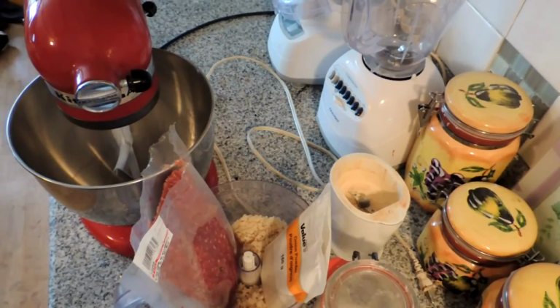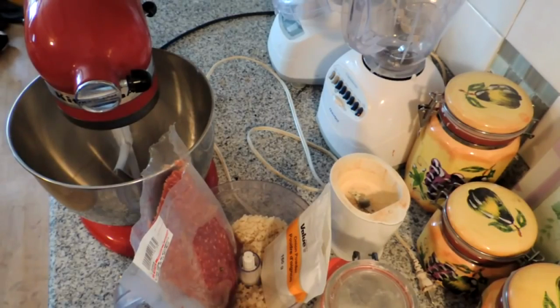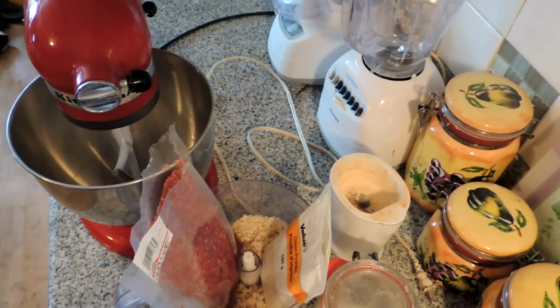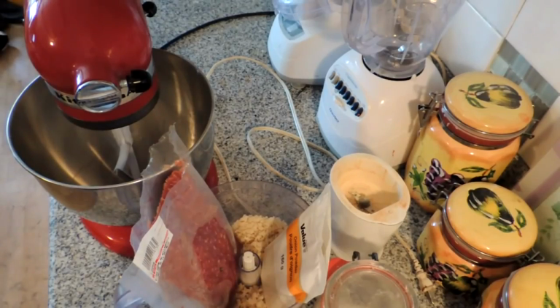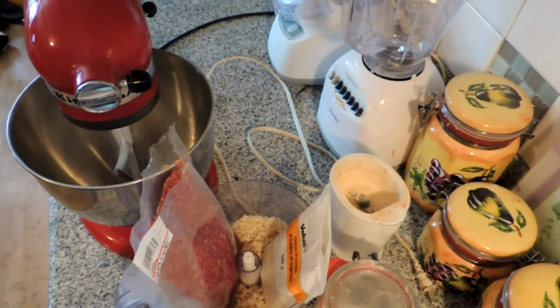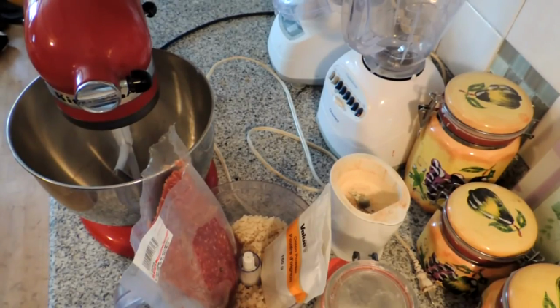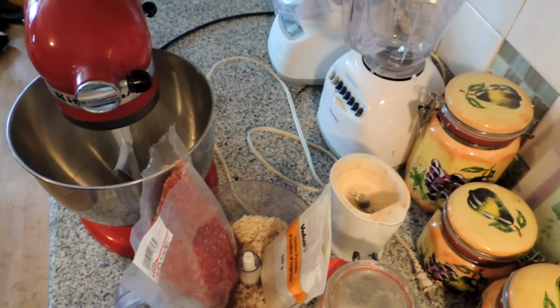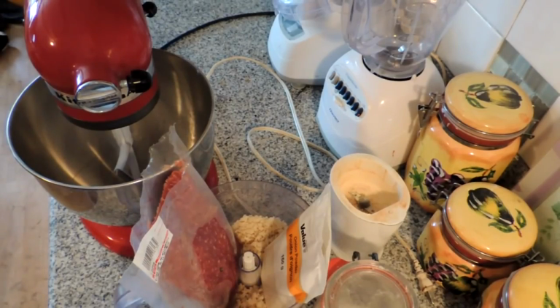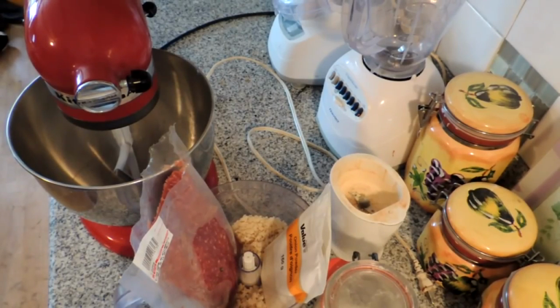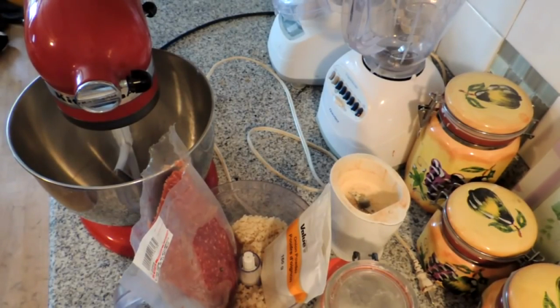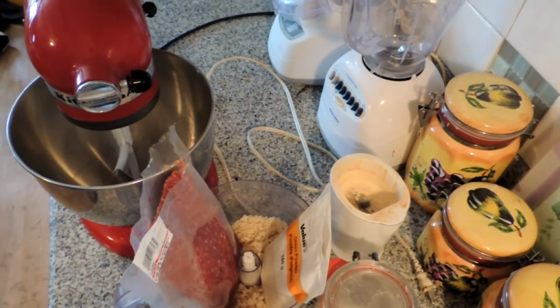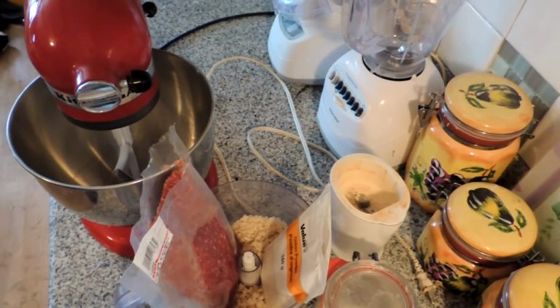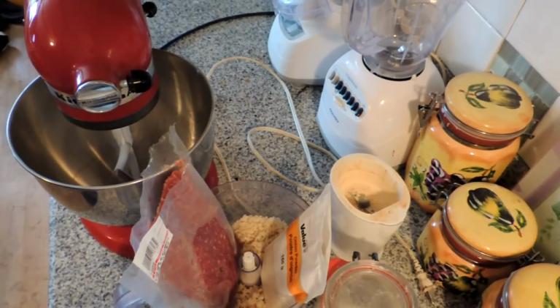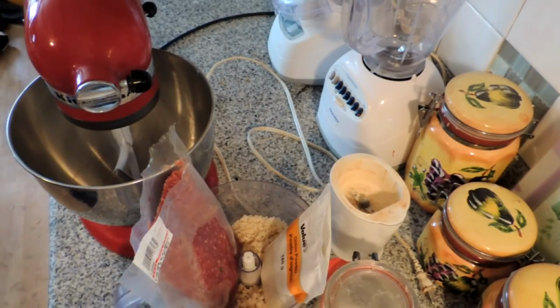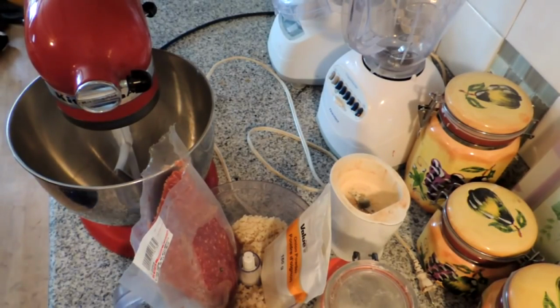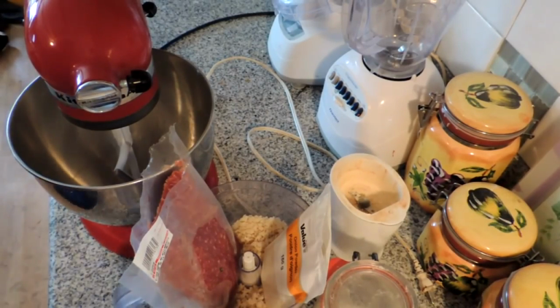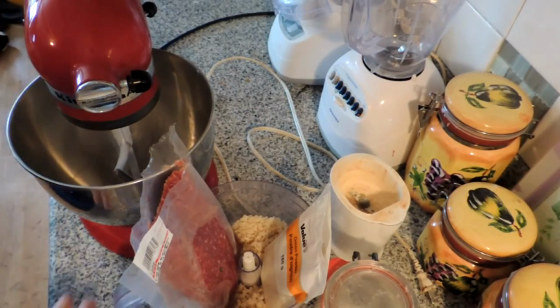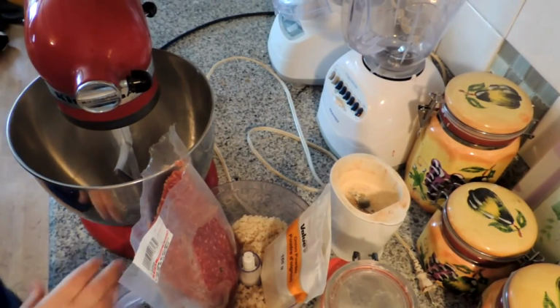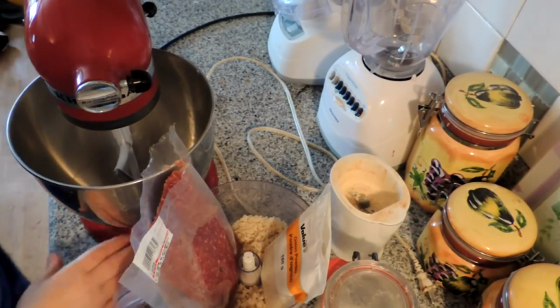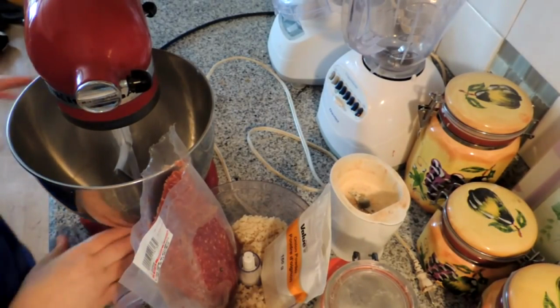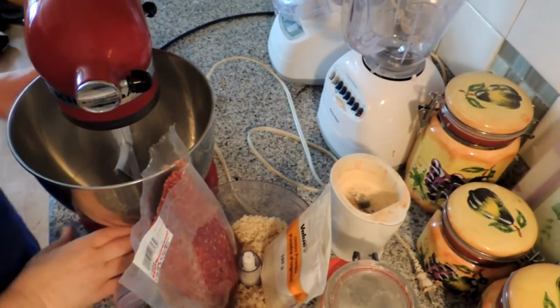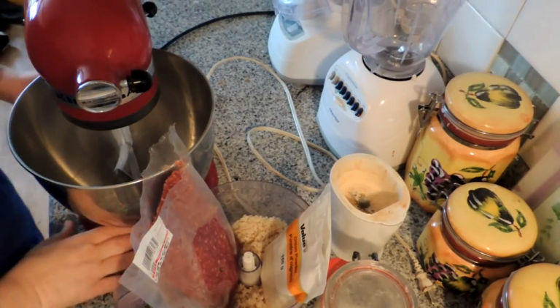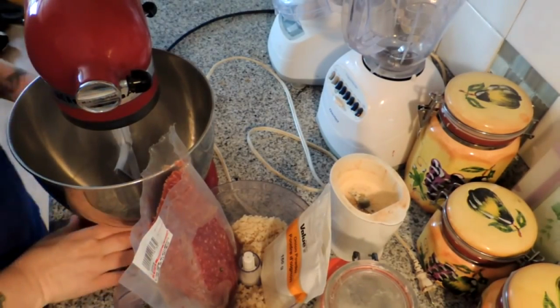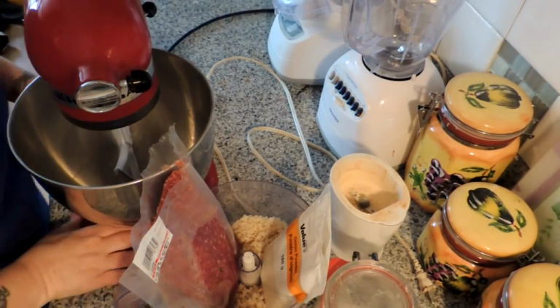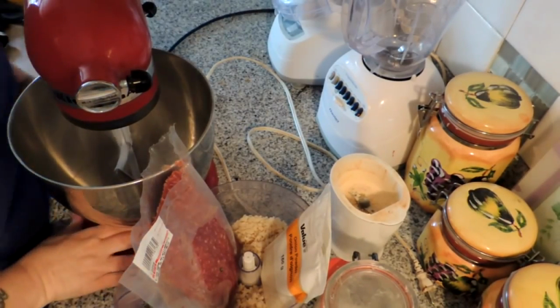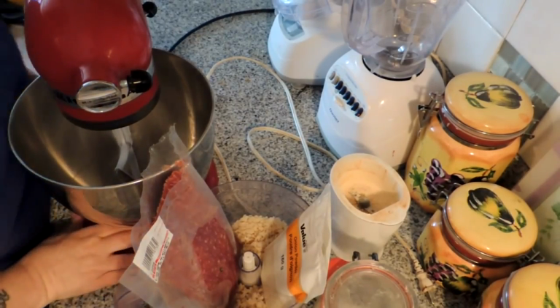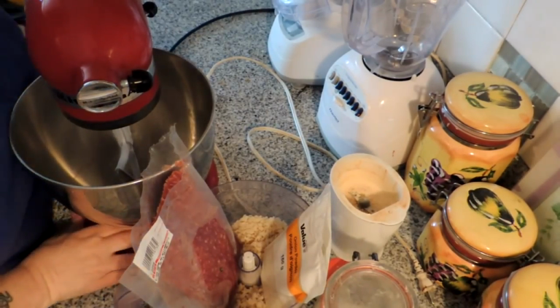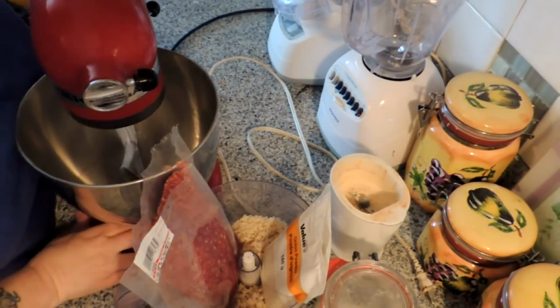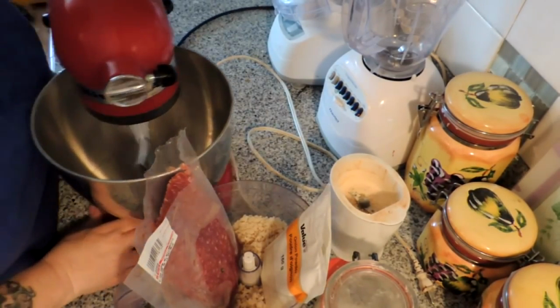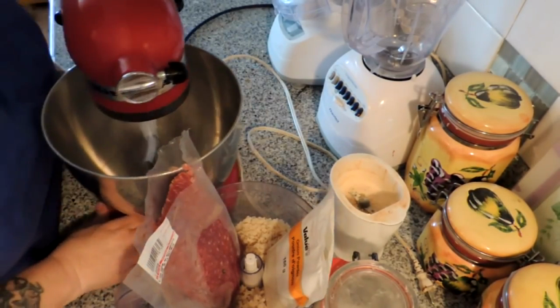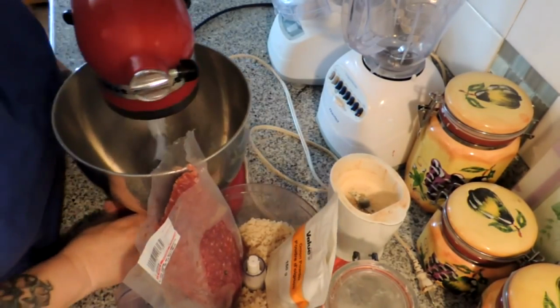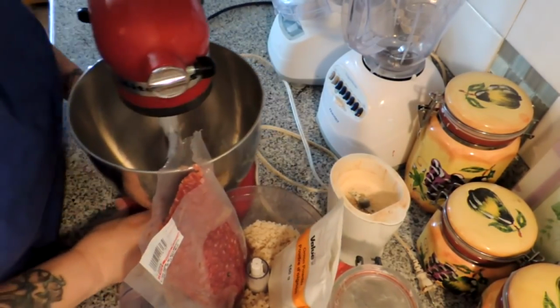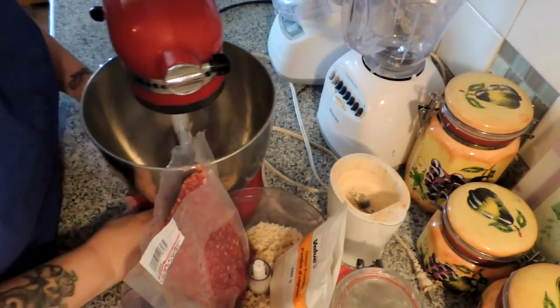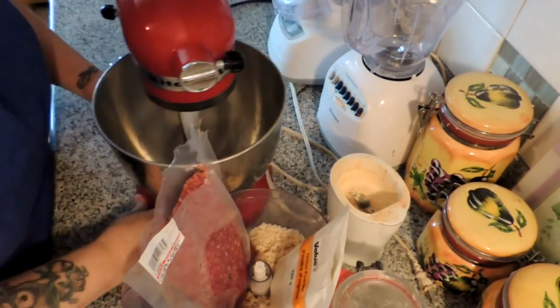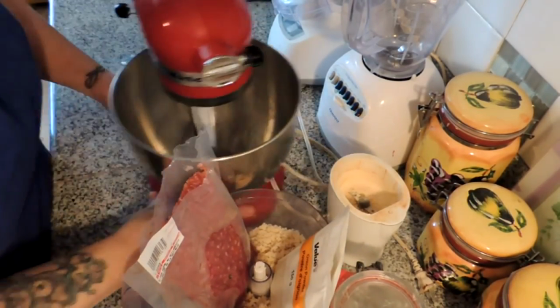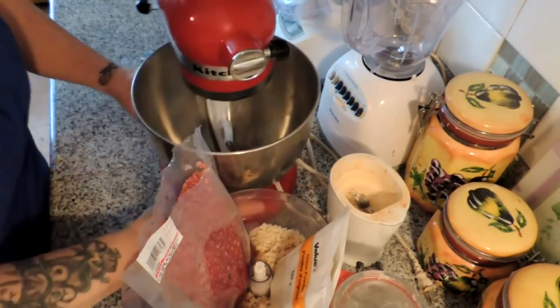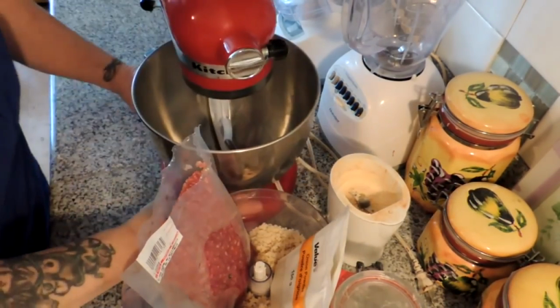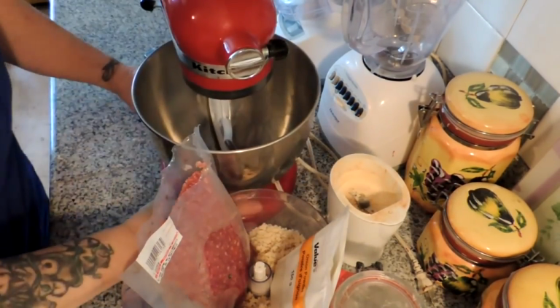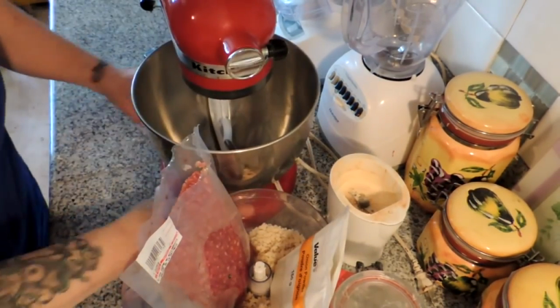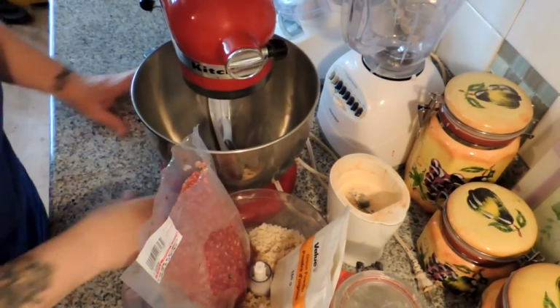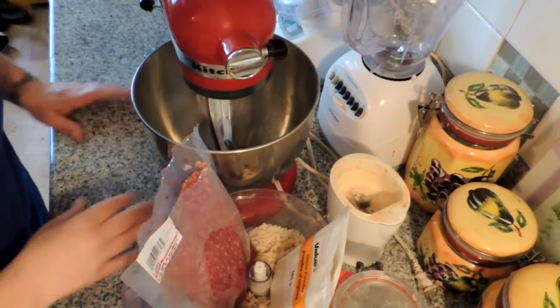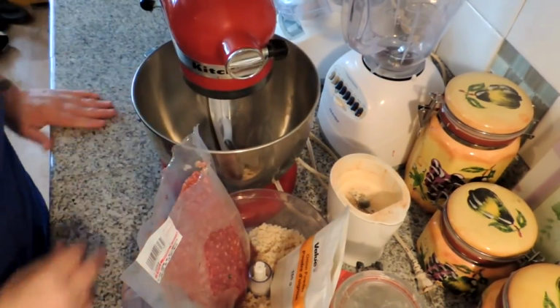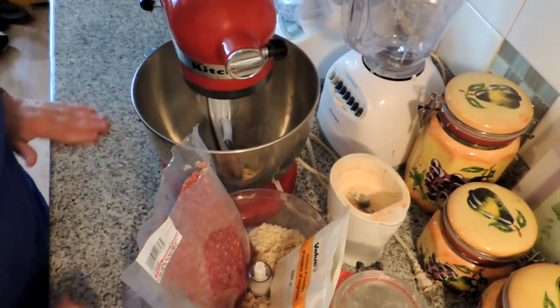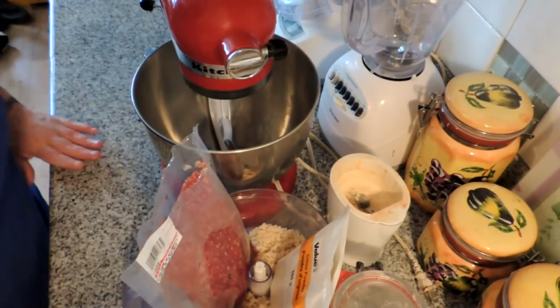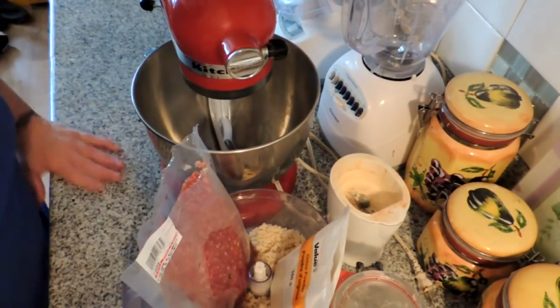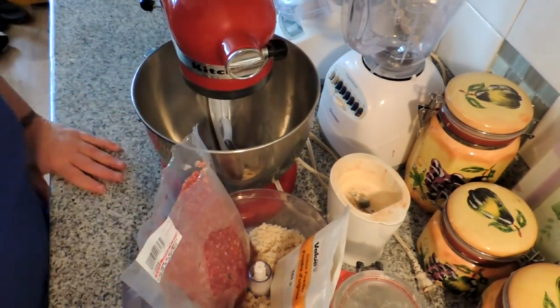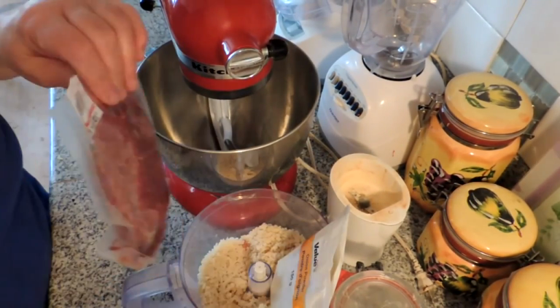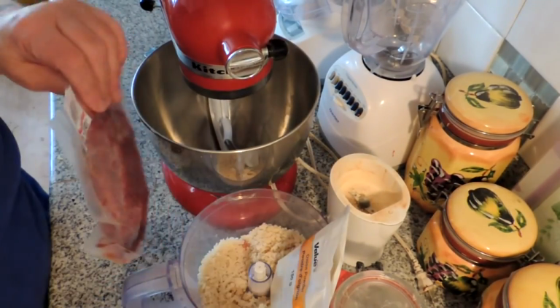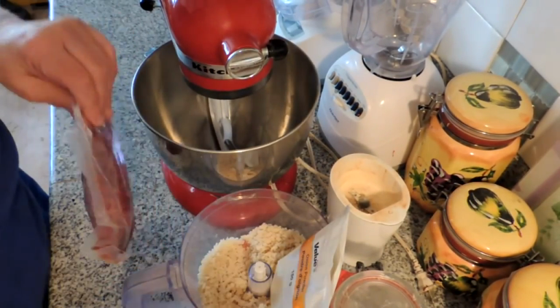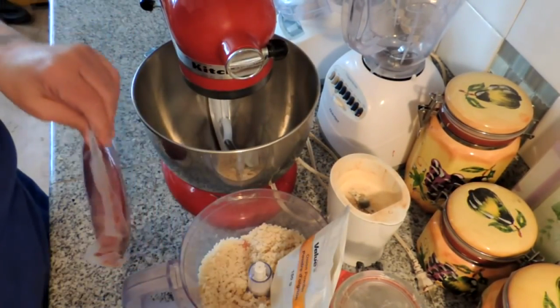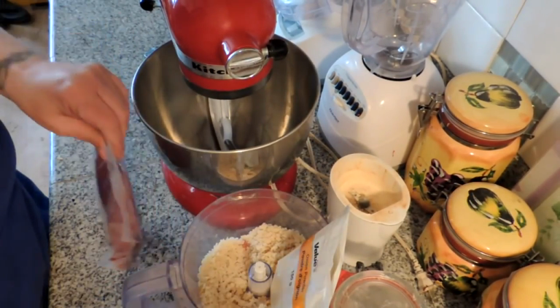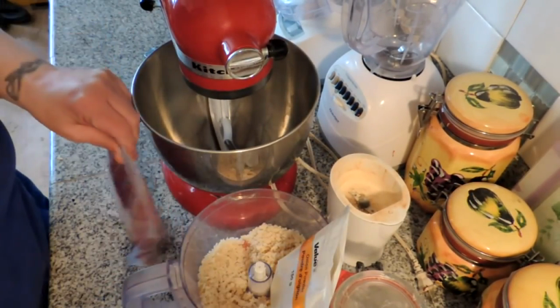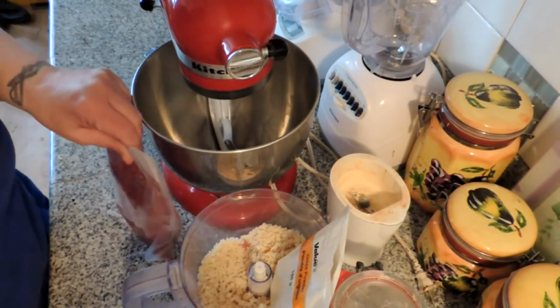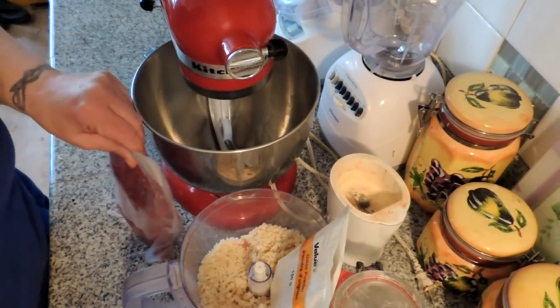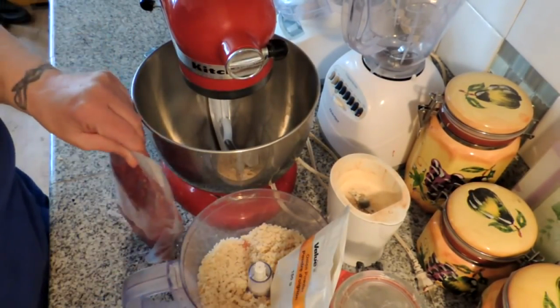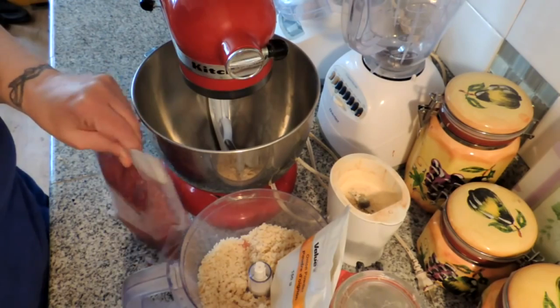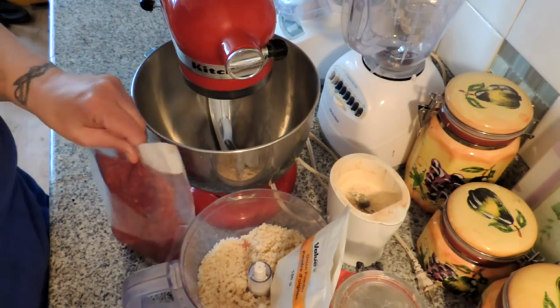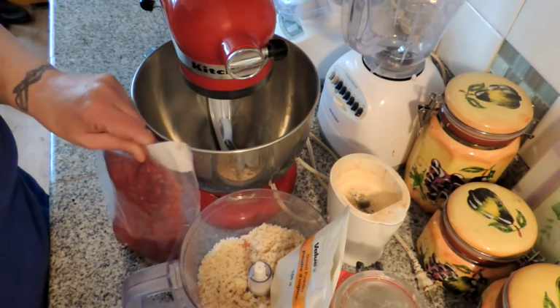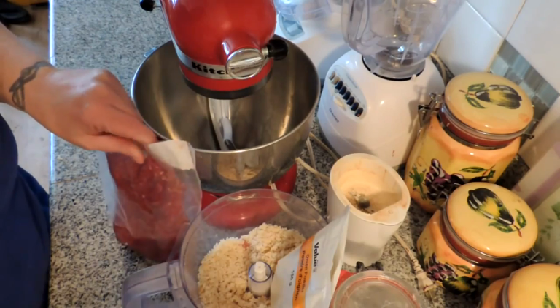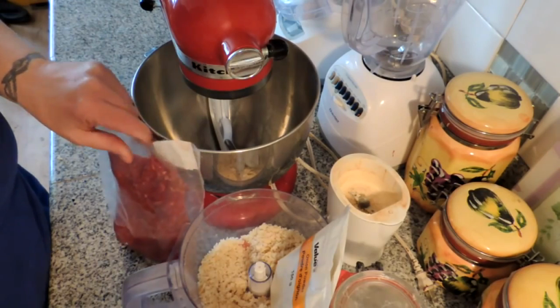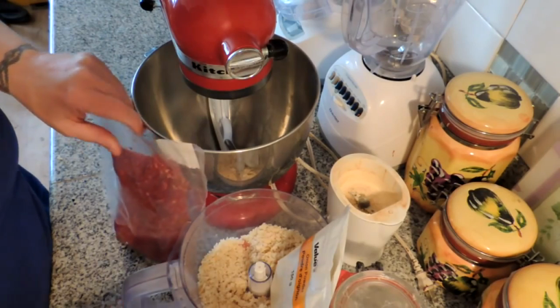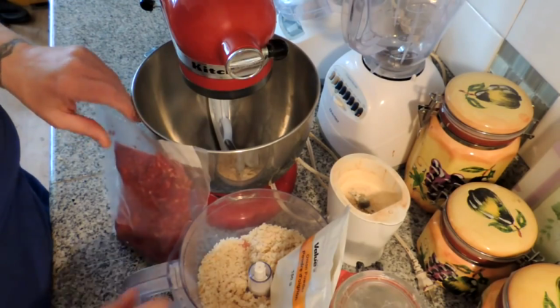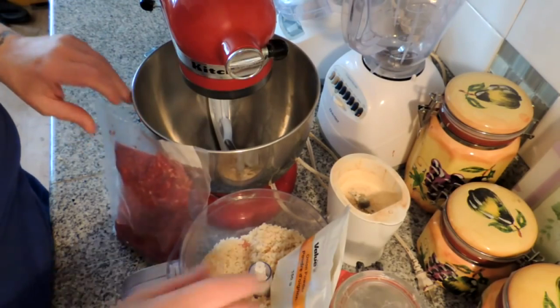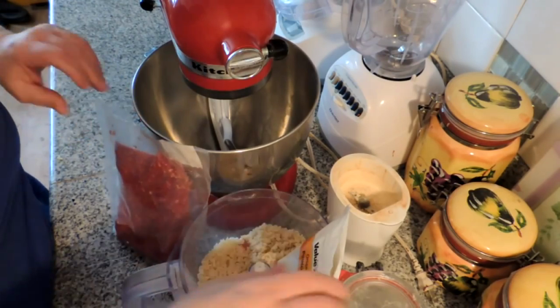Hey friends, this is Mrs. Wolfie from our Half Acre Homestead. Today we're going to make an old favorite — spaghetti and meatballs.